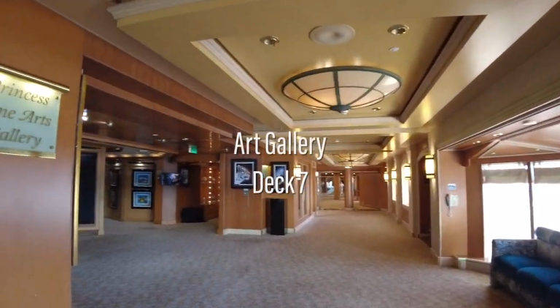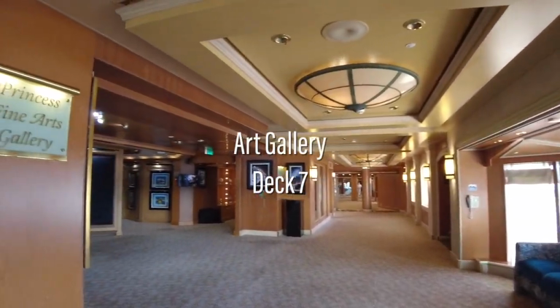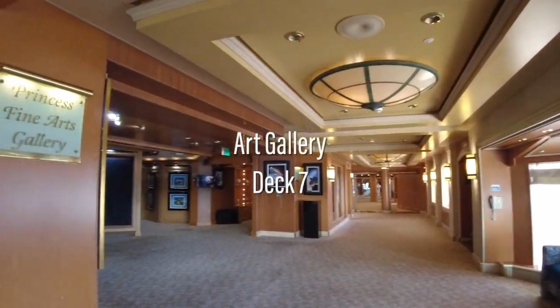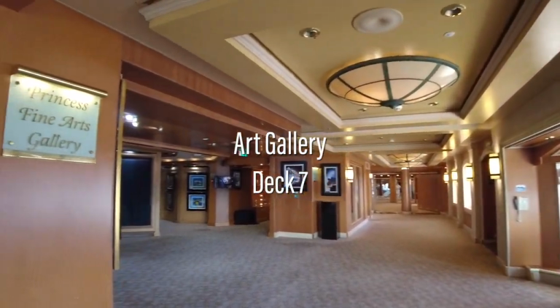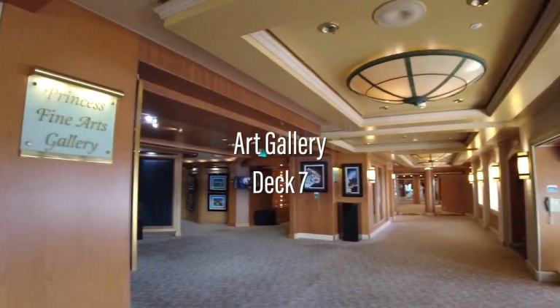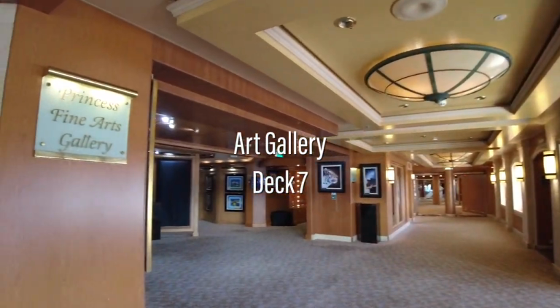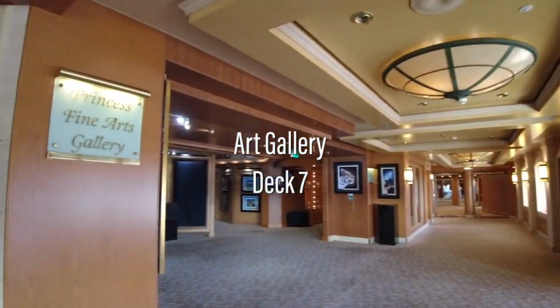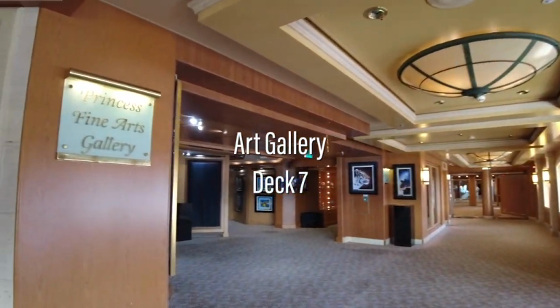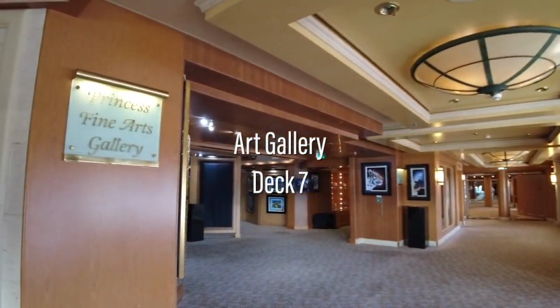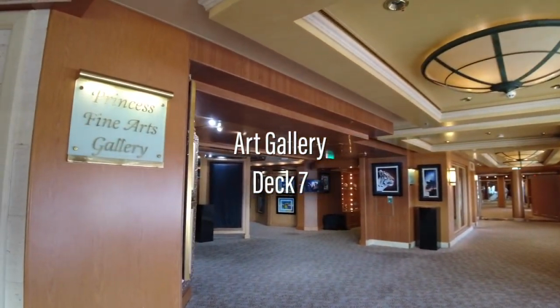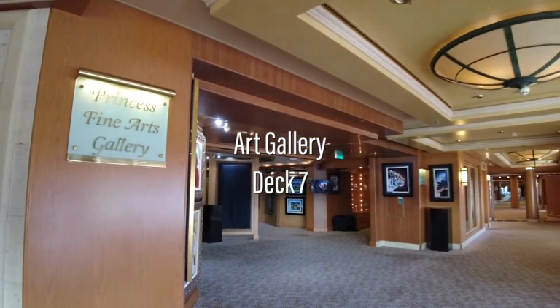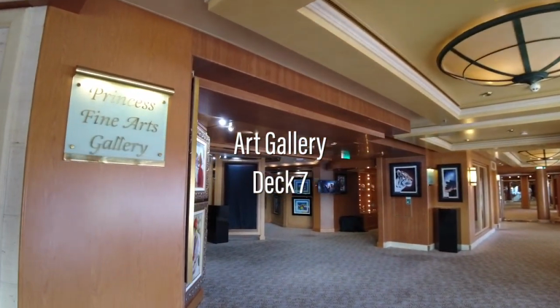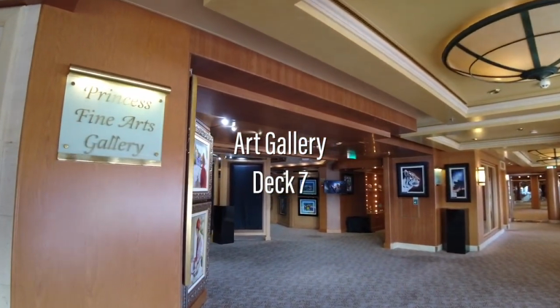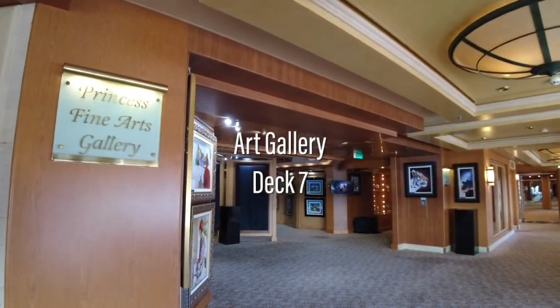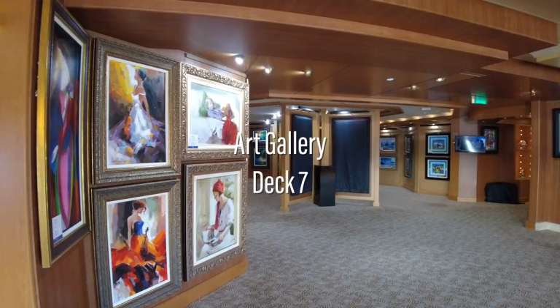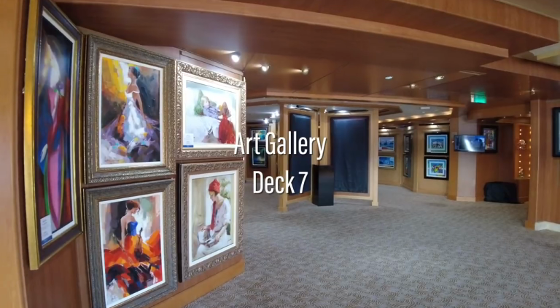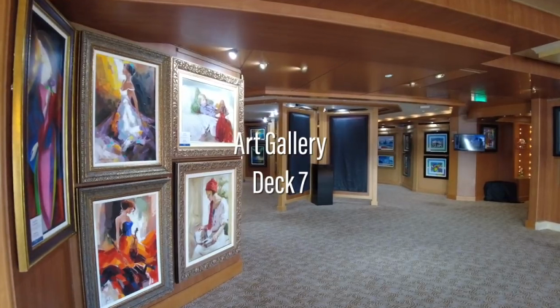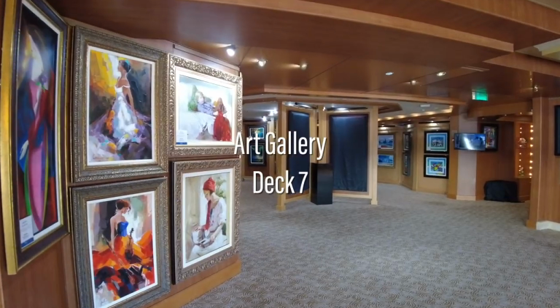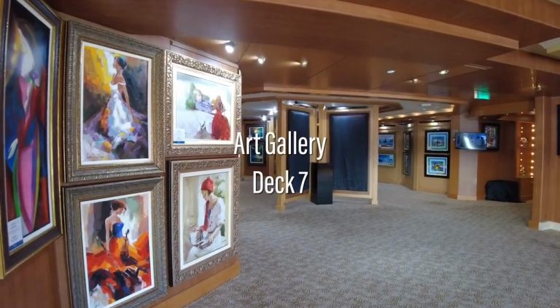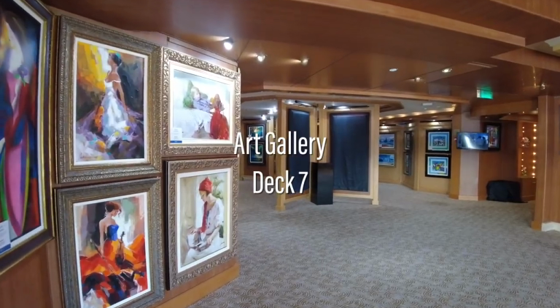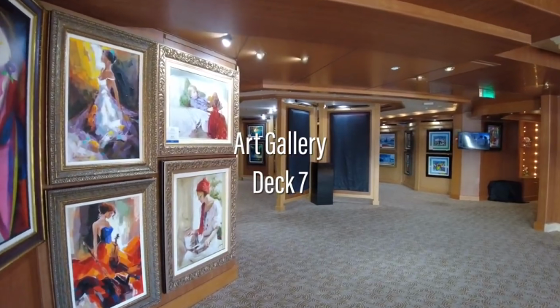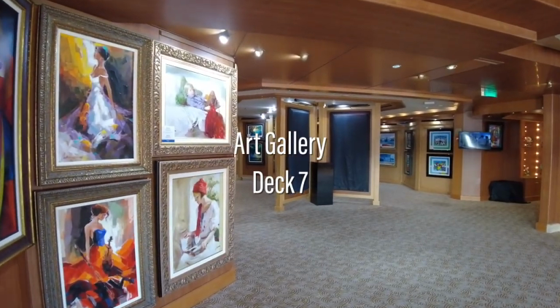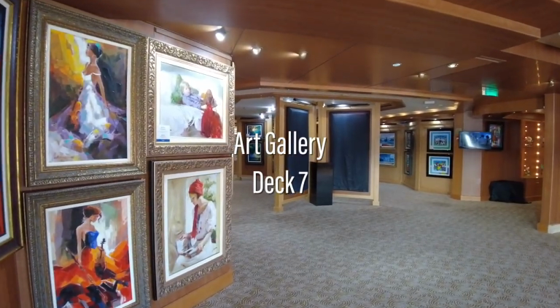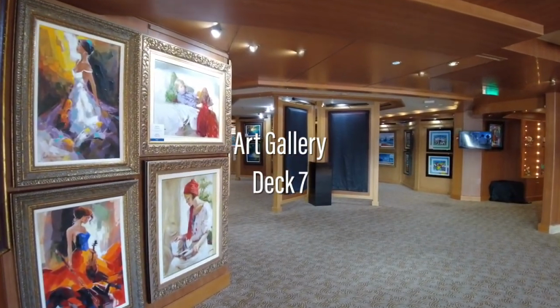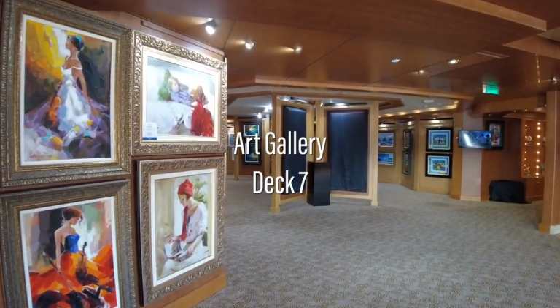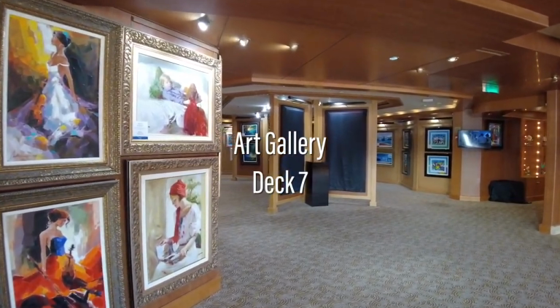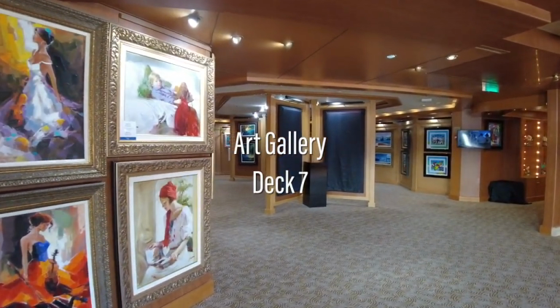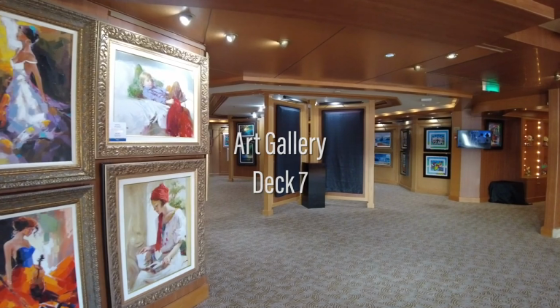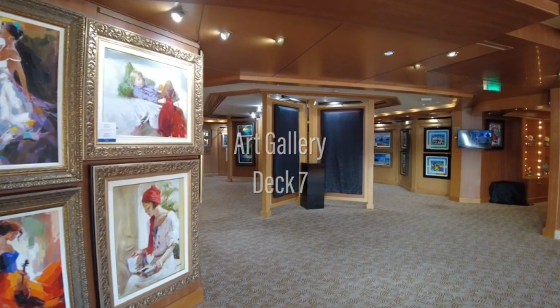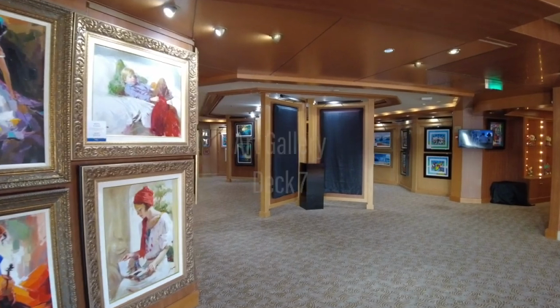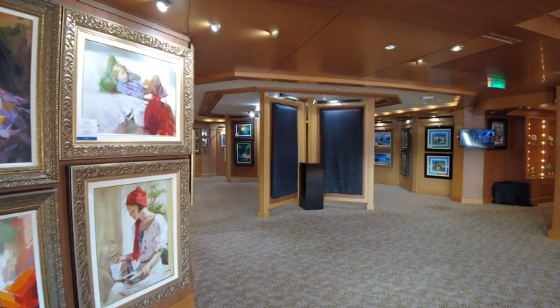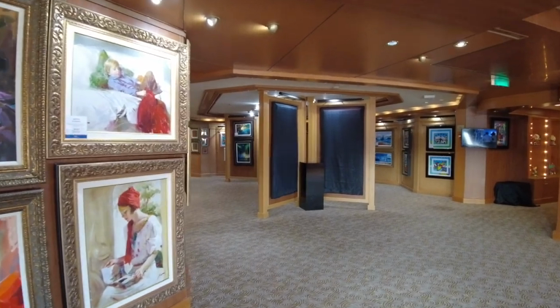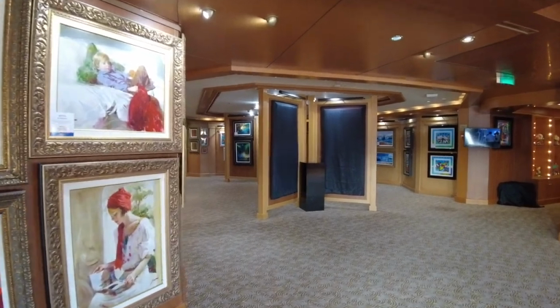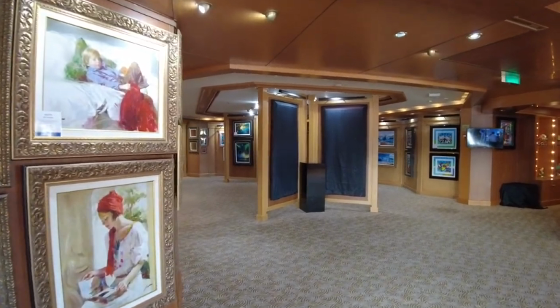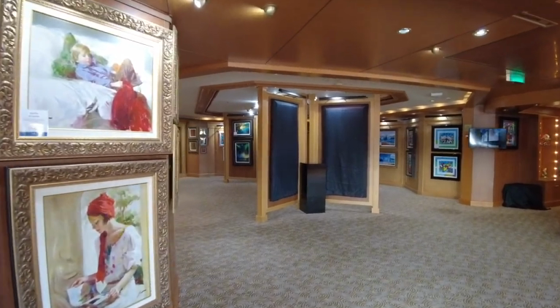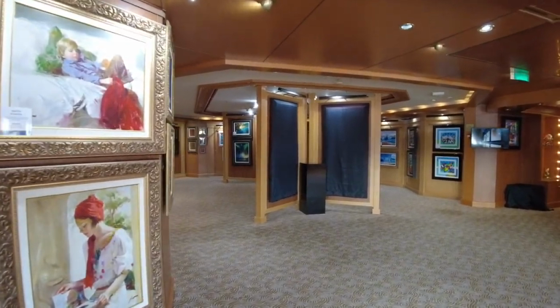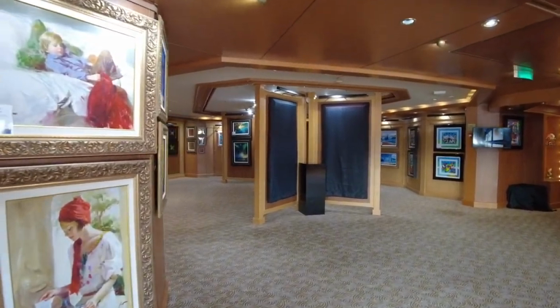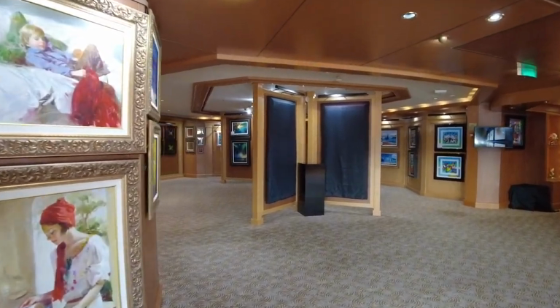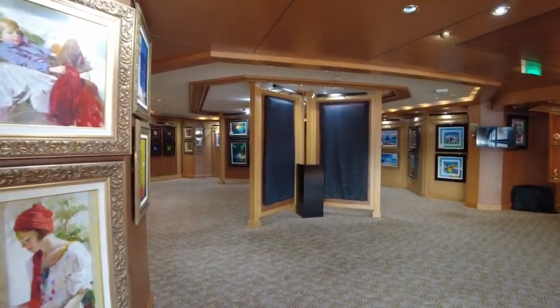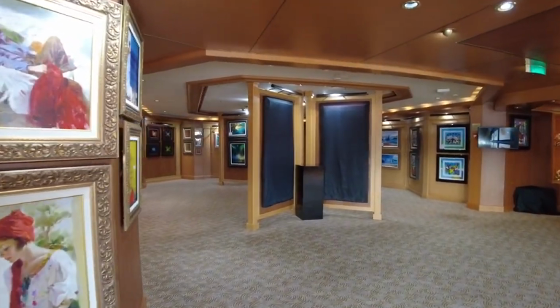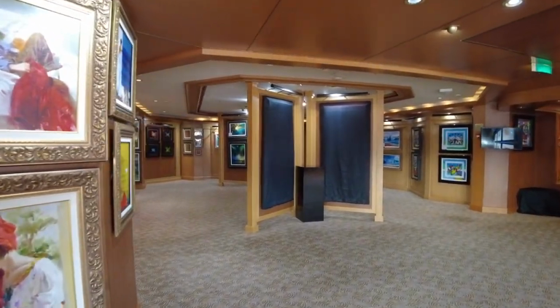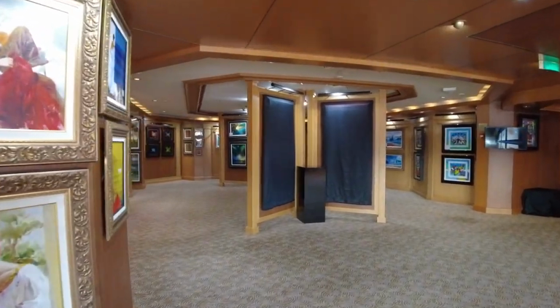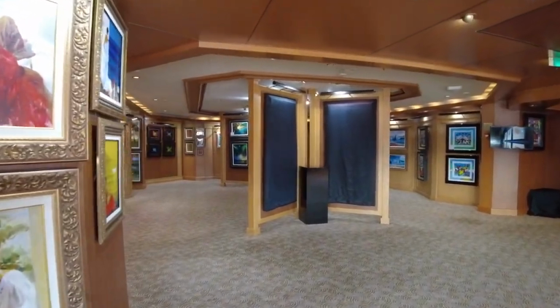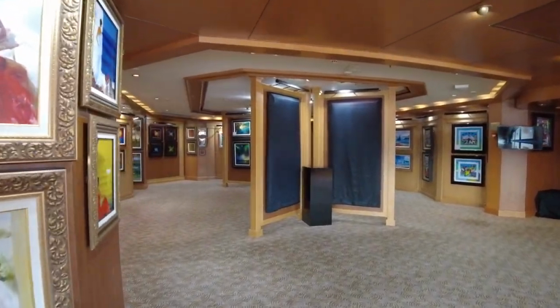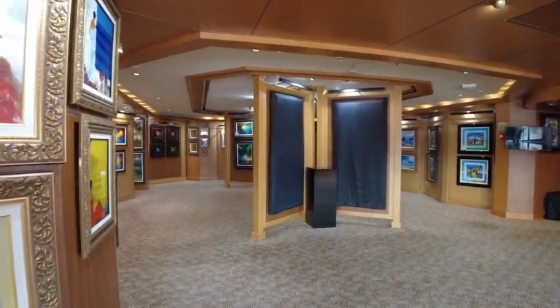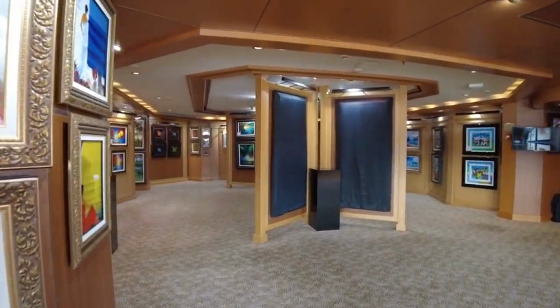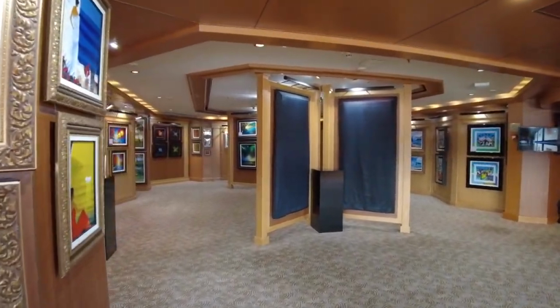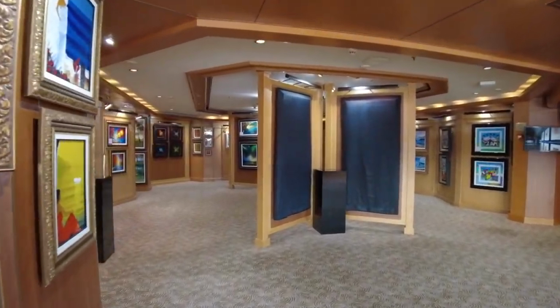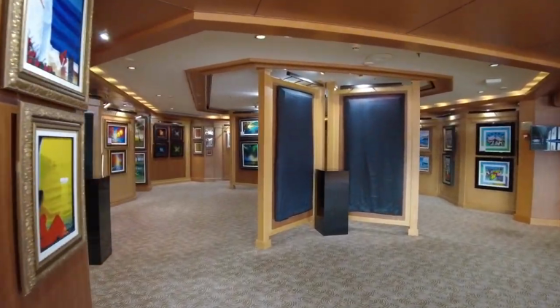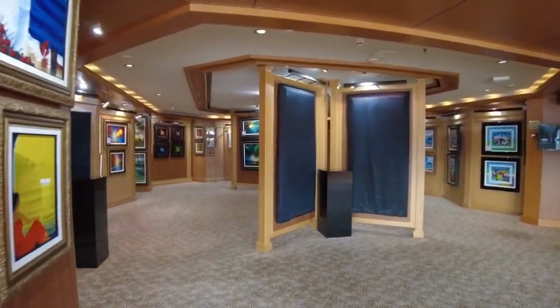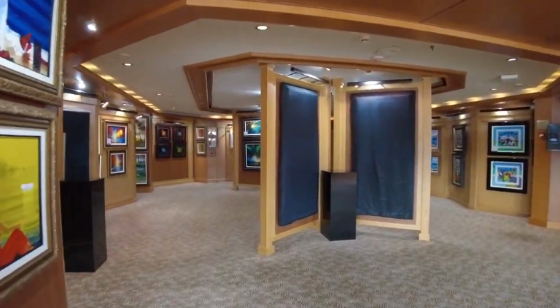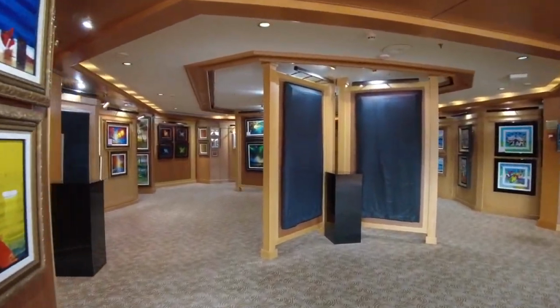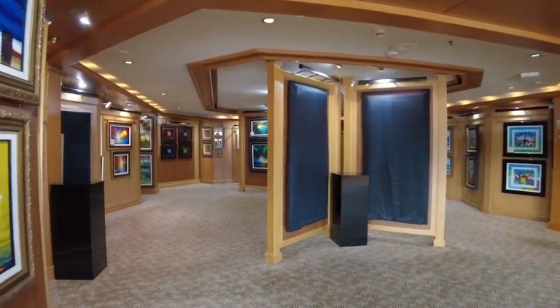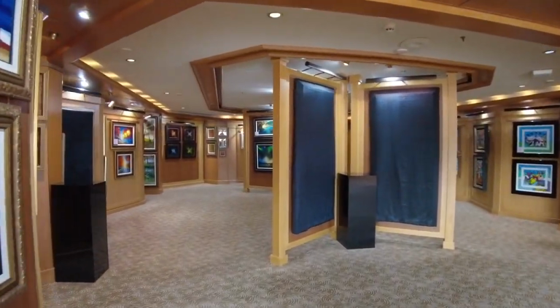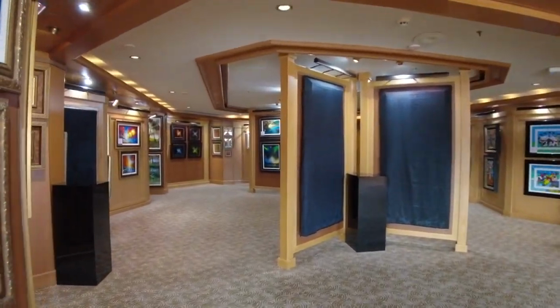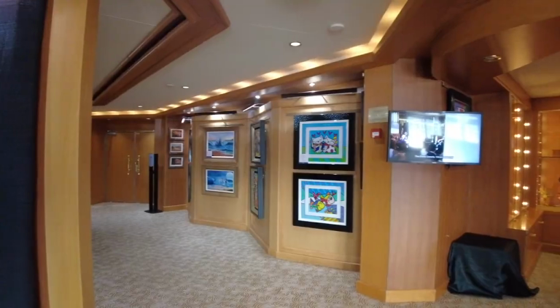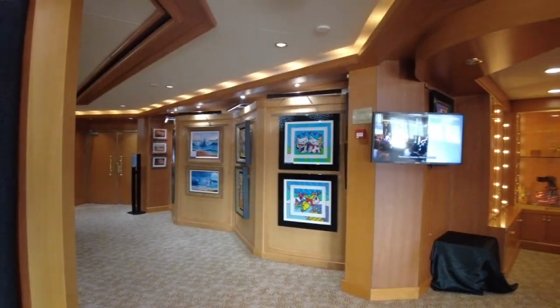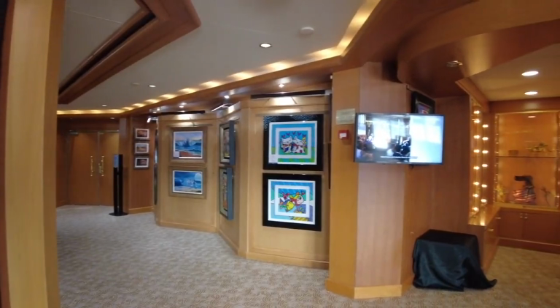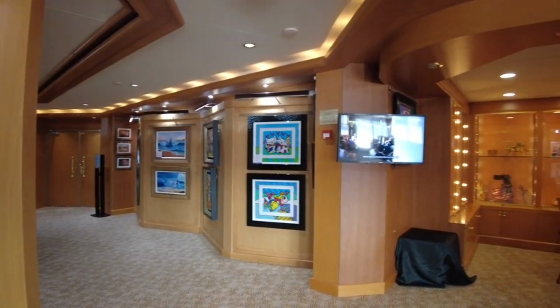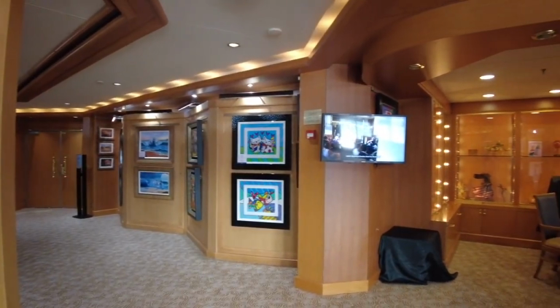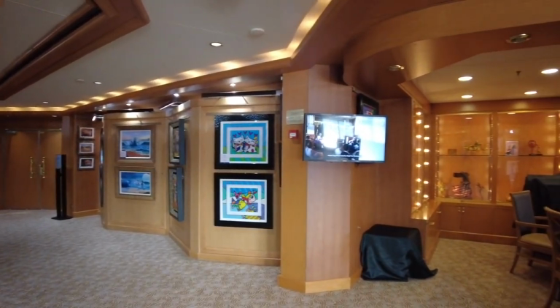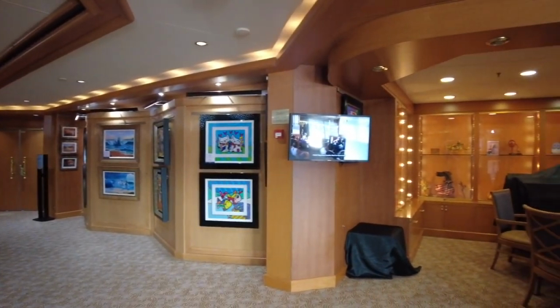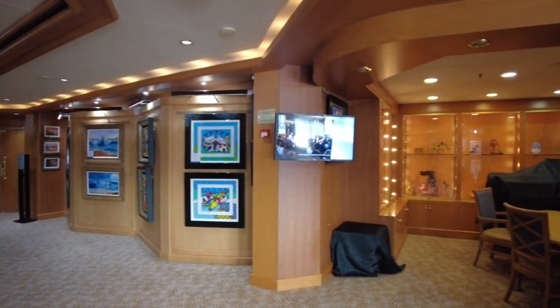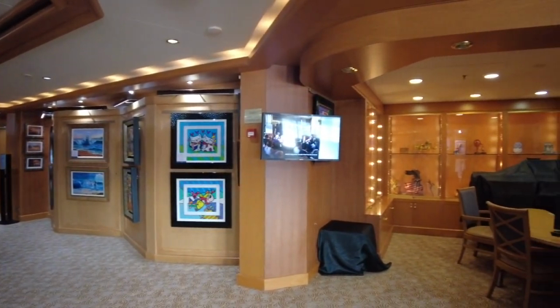Outside is the art gallery. Though it's never been something that's interested me, I do know many people enjoy purchasing art while cruising.